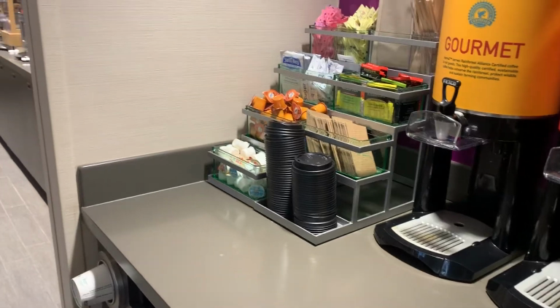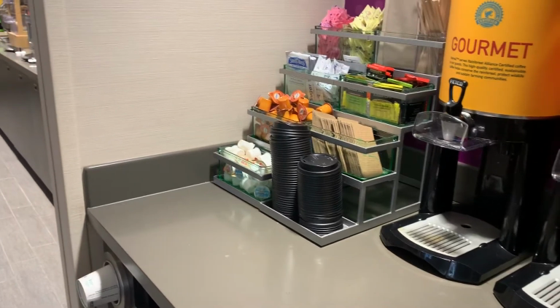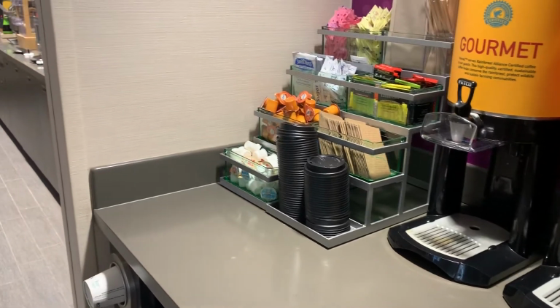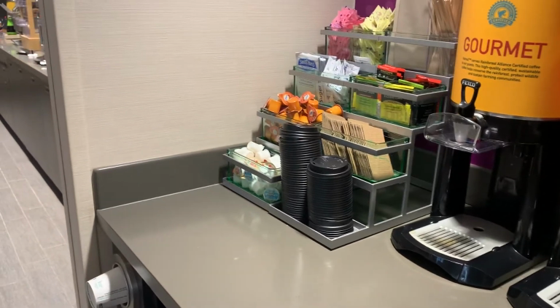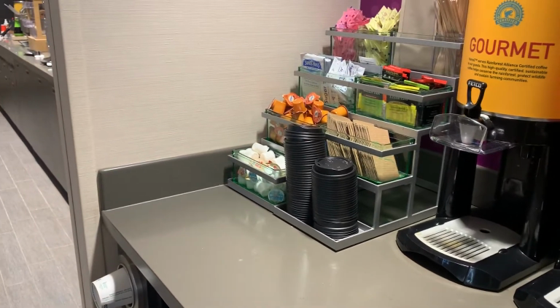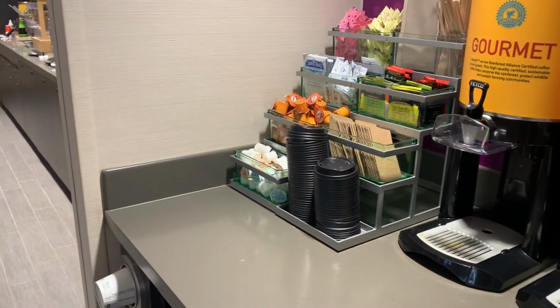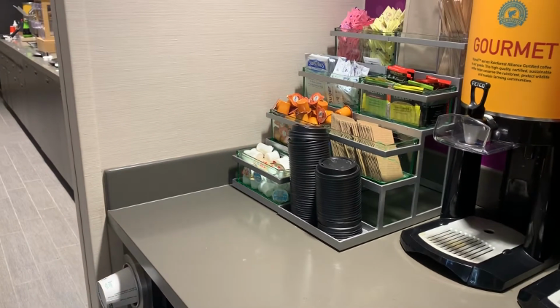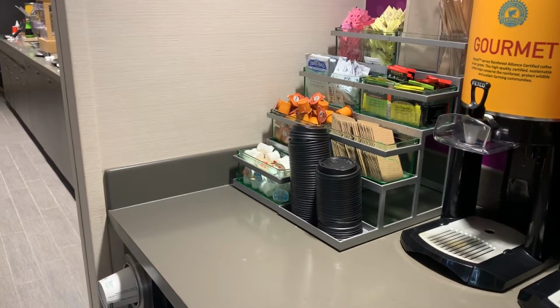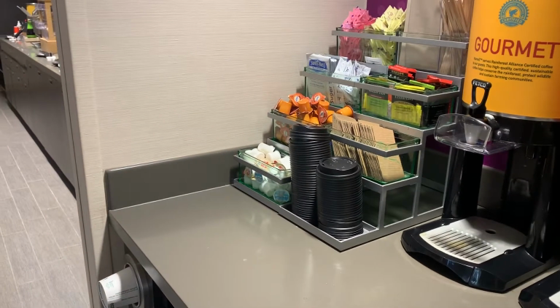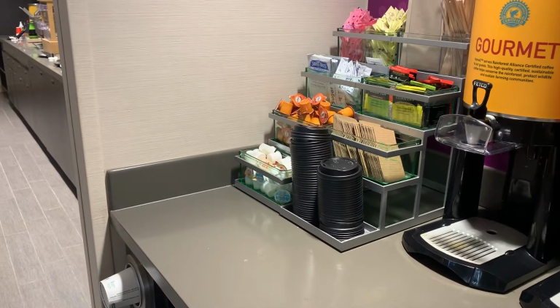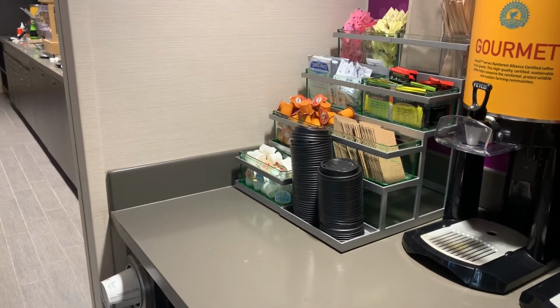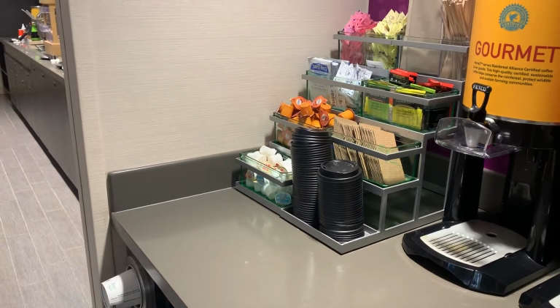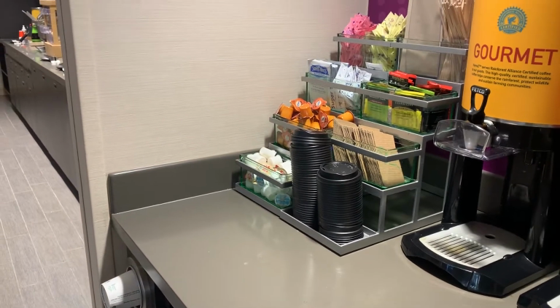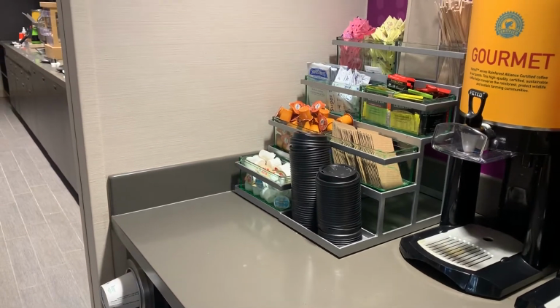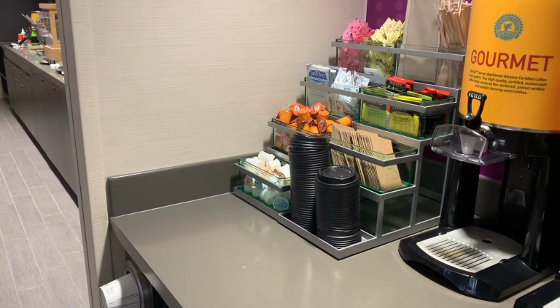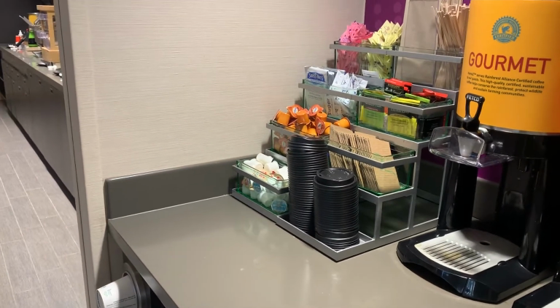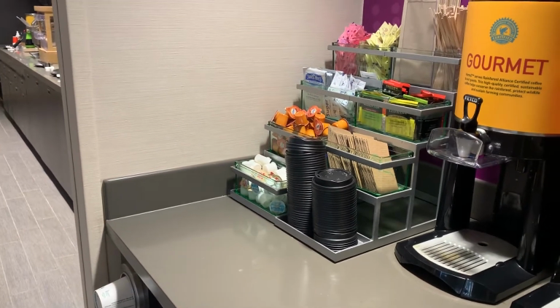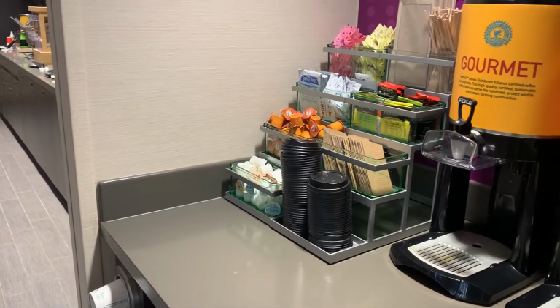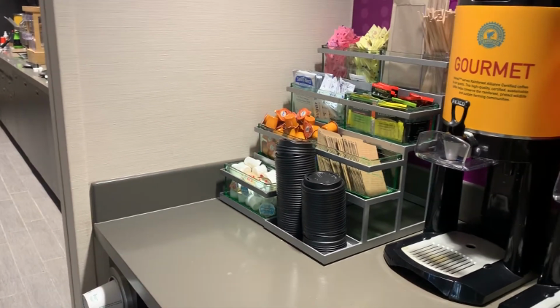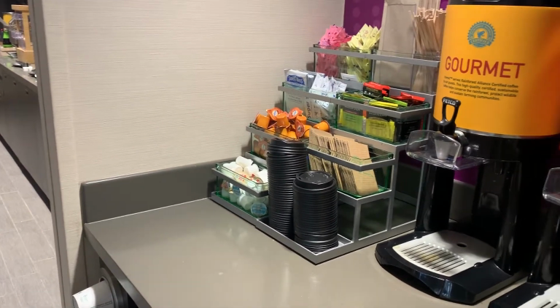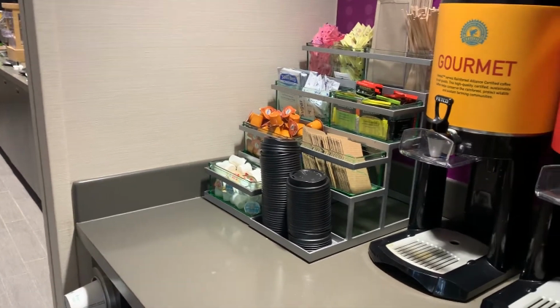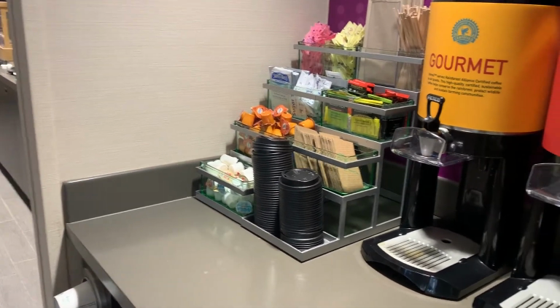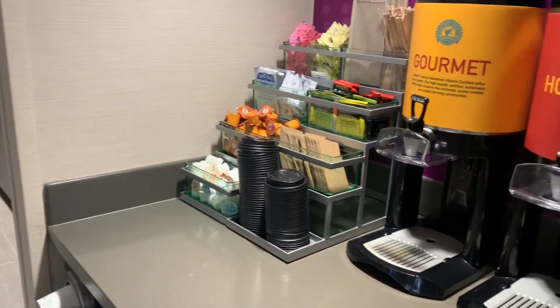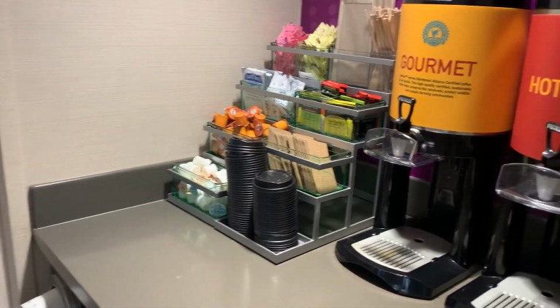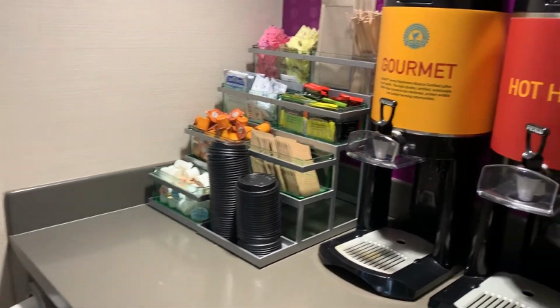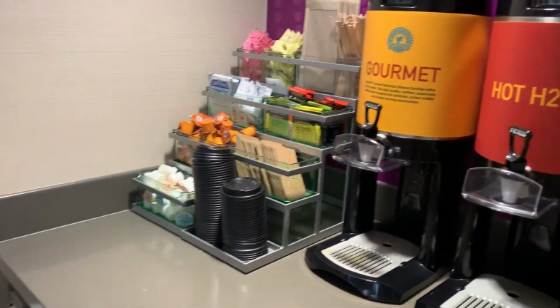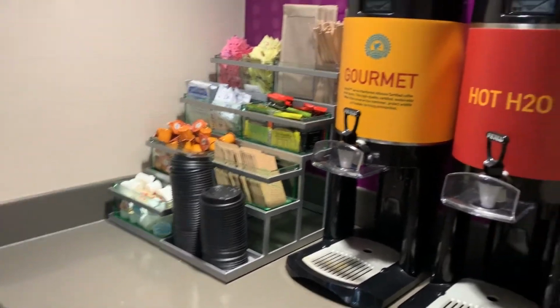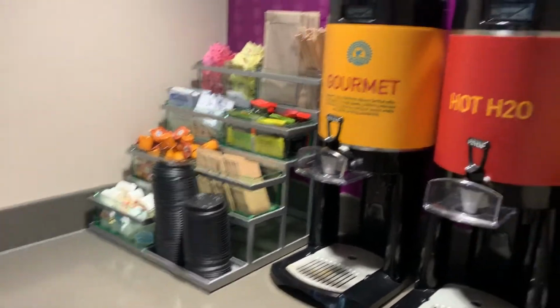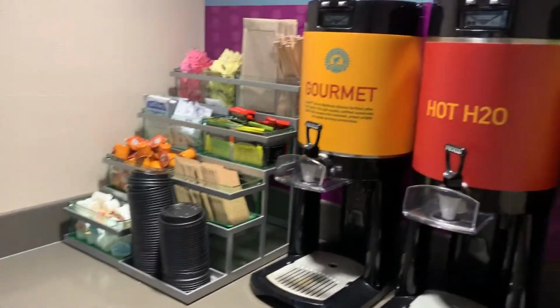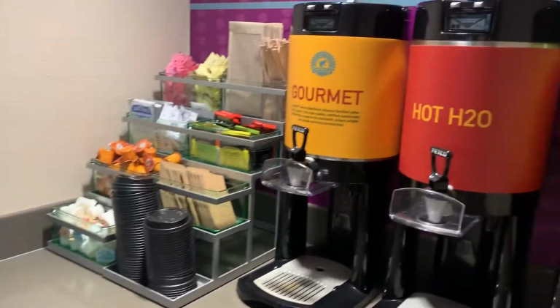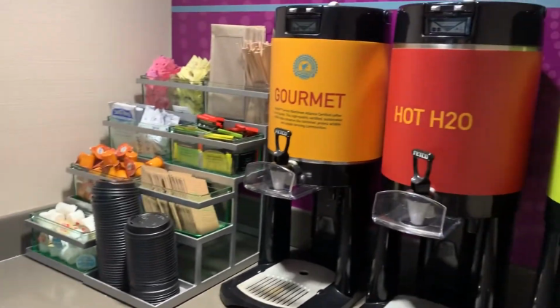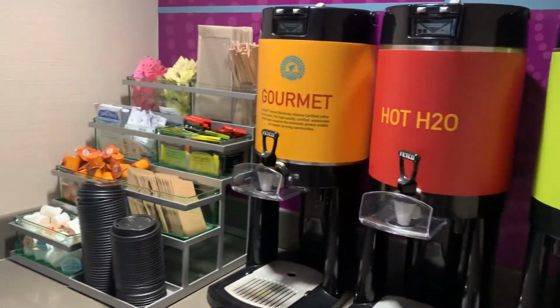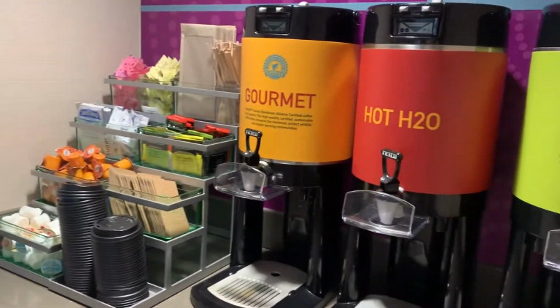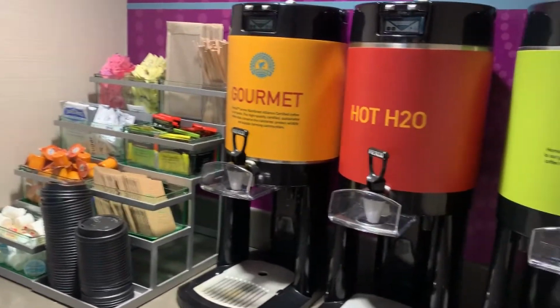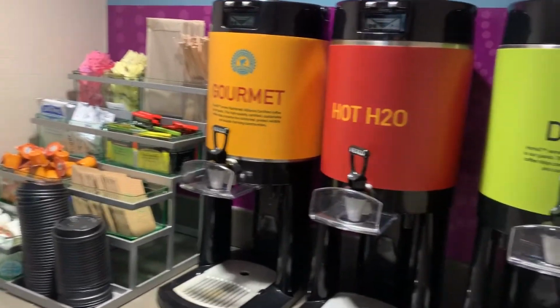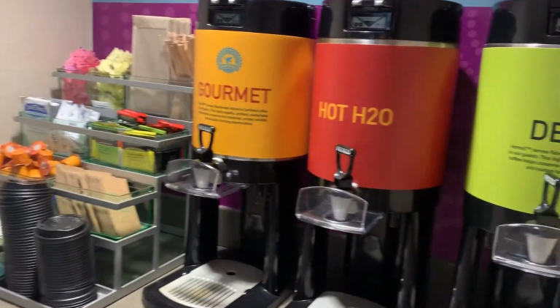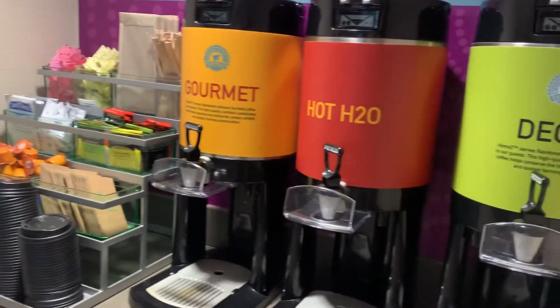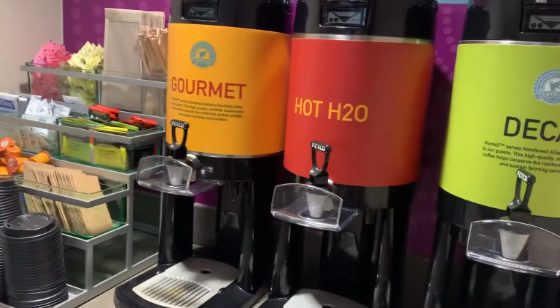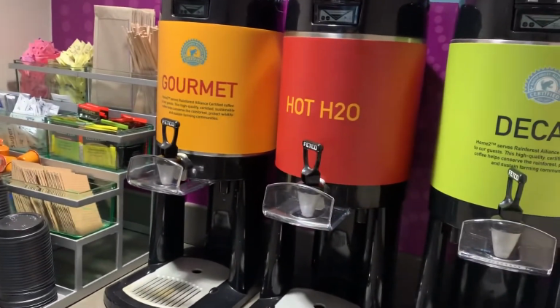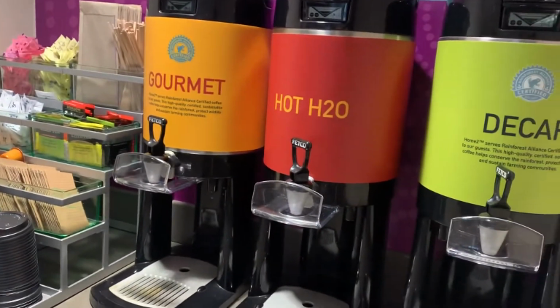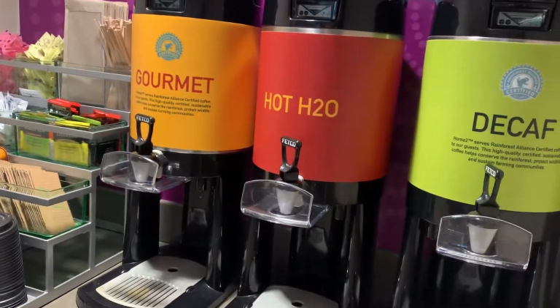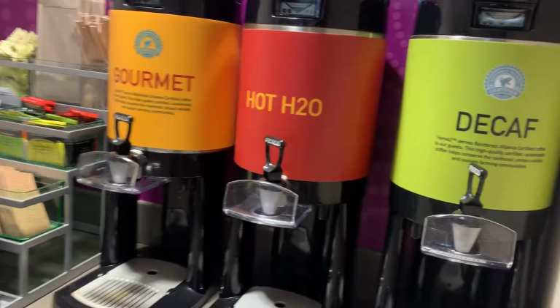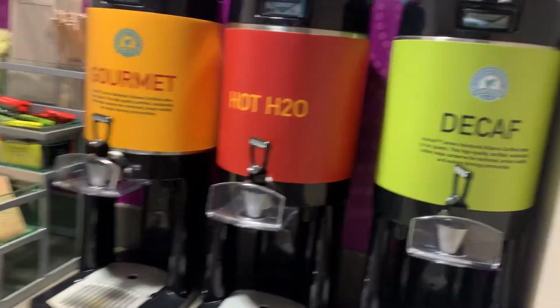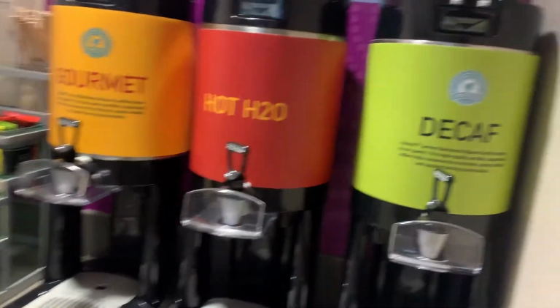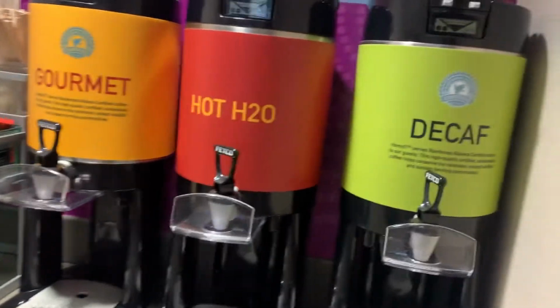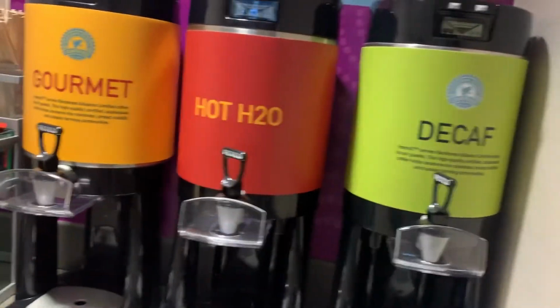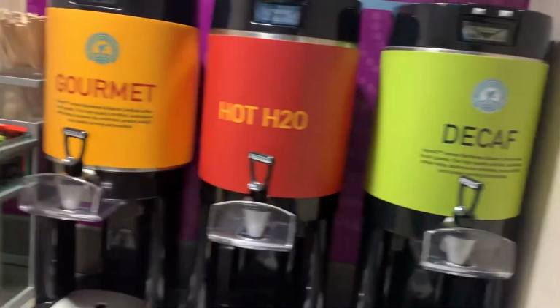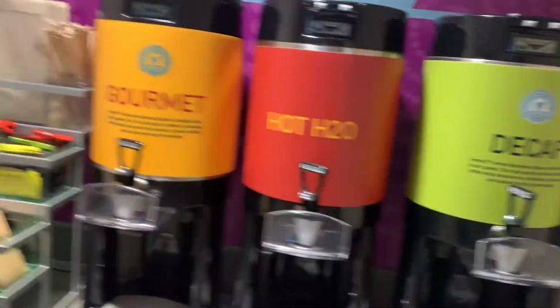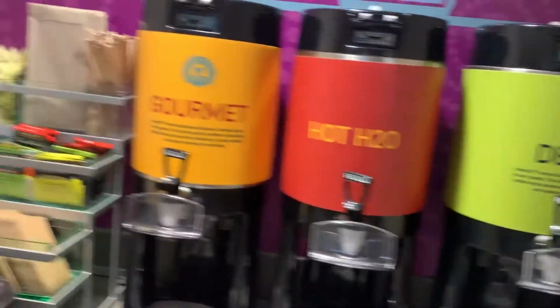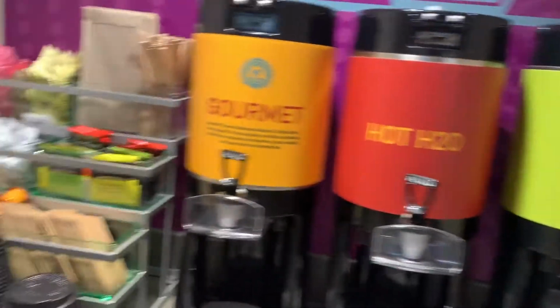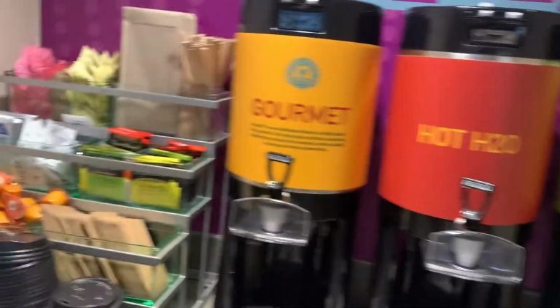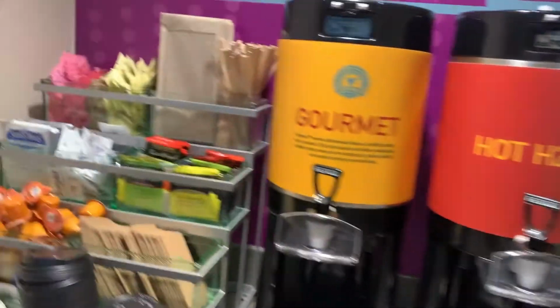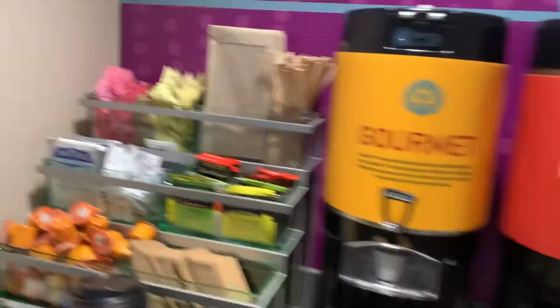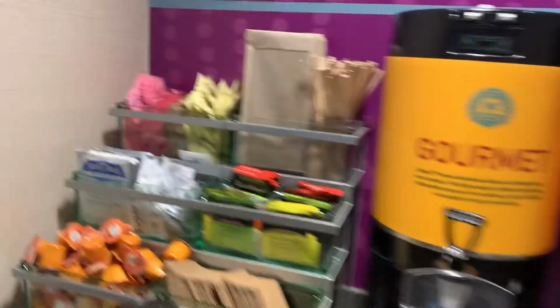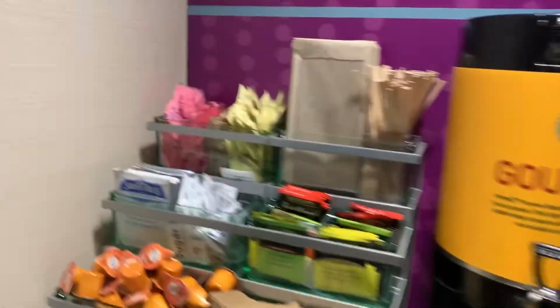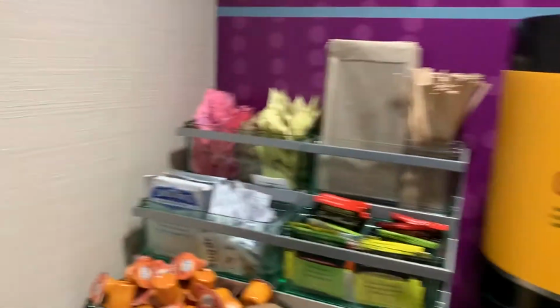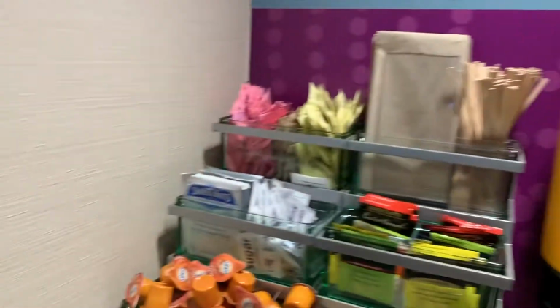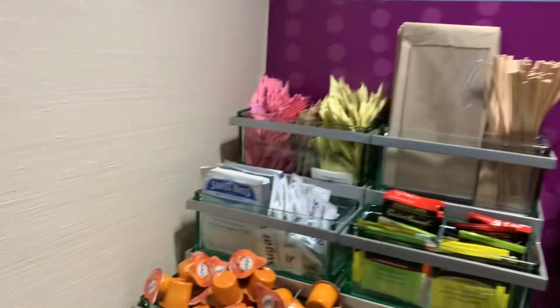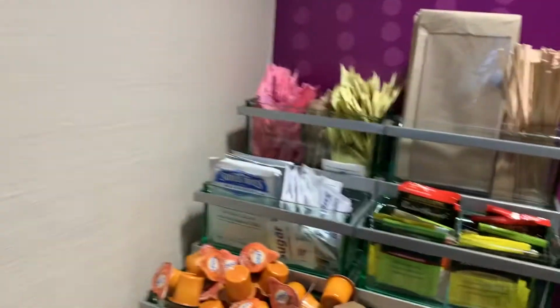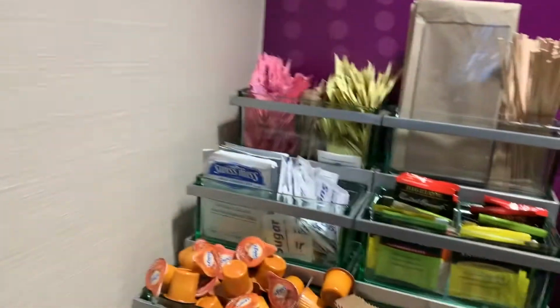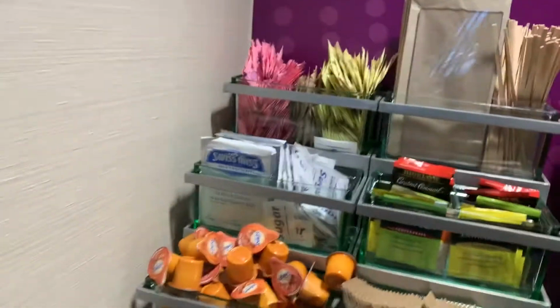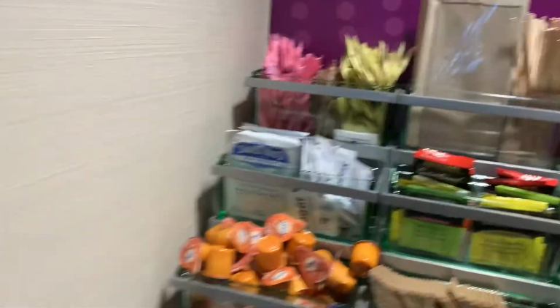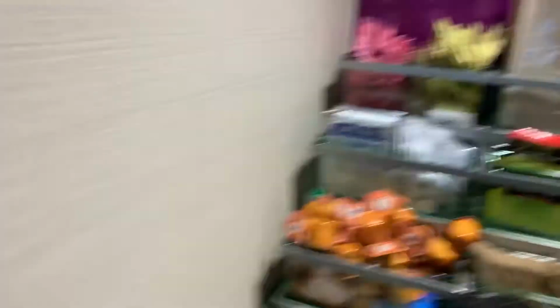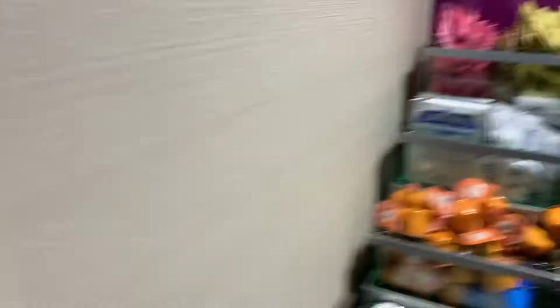I'm going to show you what a free breakfast at Home2 Suites by Hilton looks like. So you got your coffee station with hot chocolate as well.